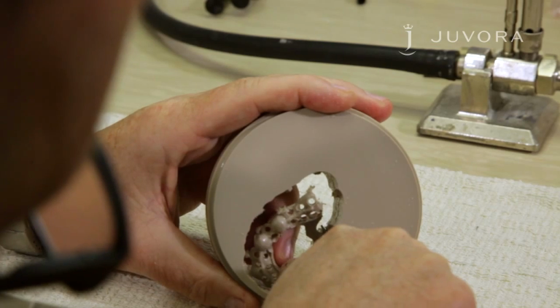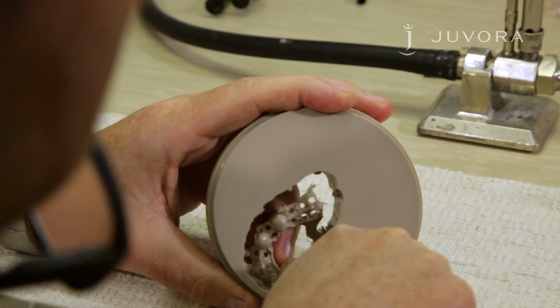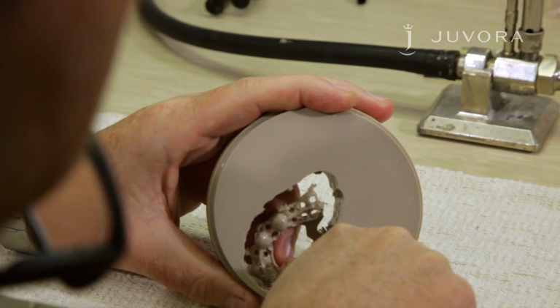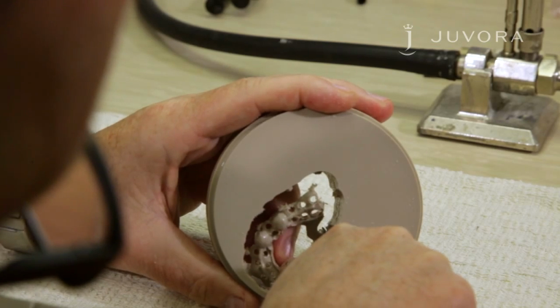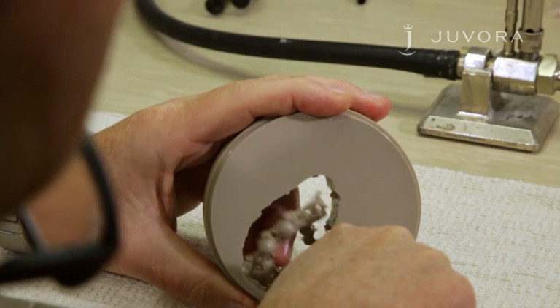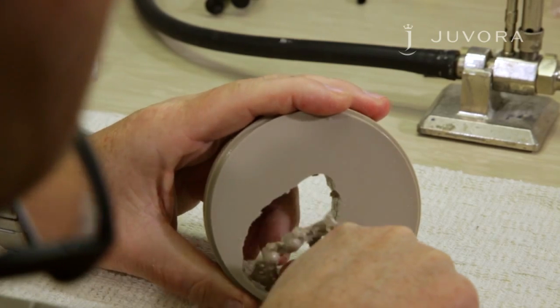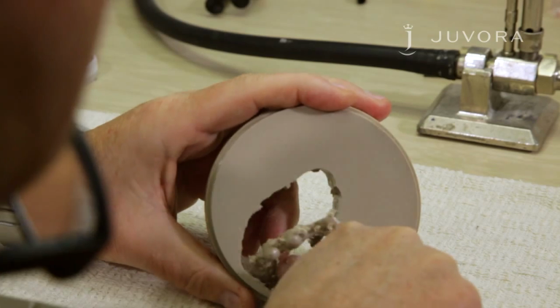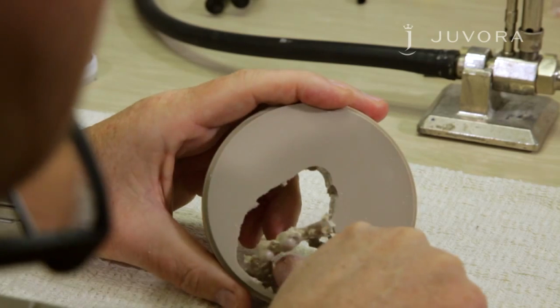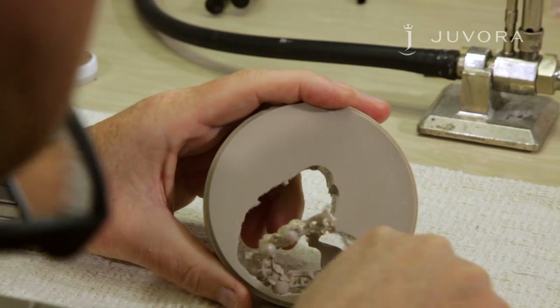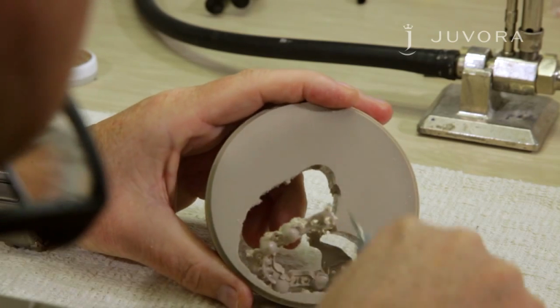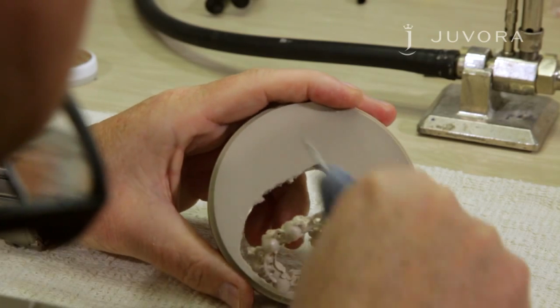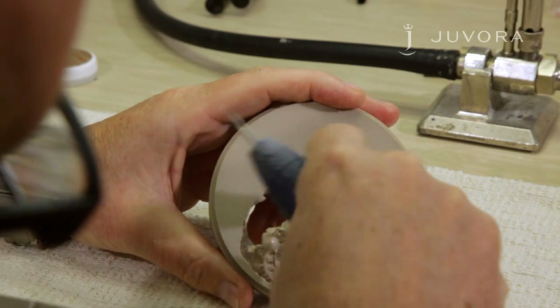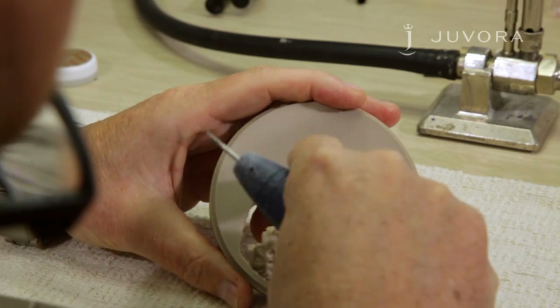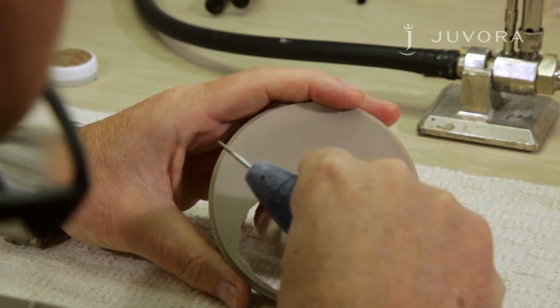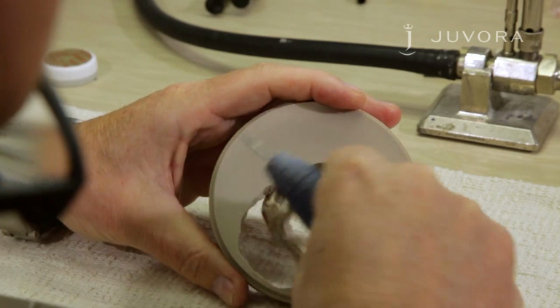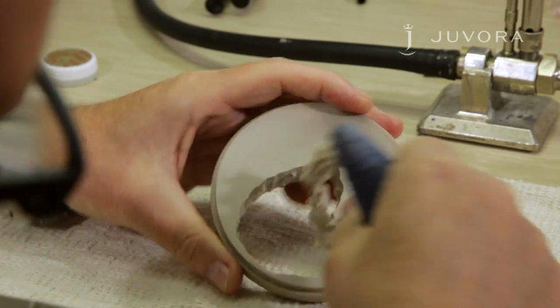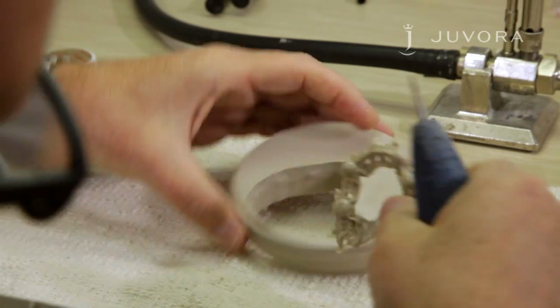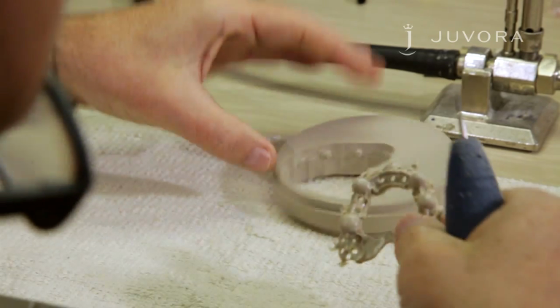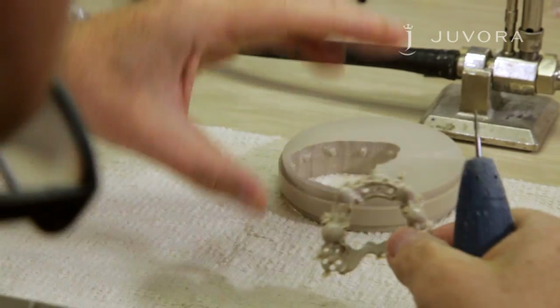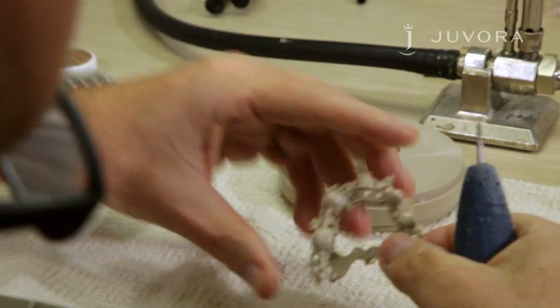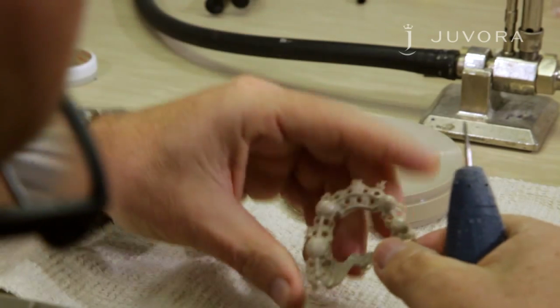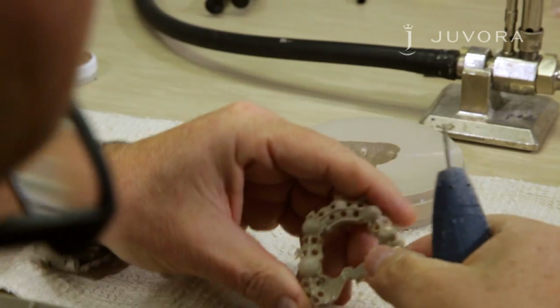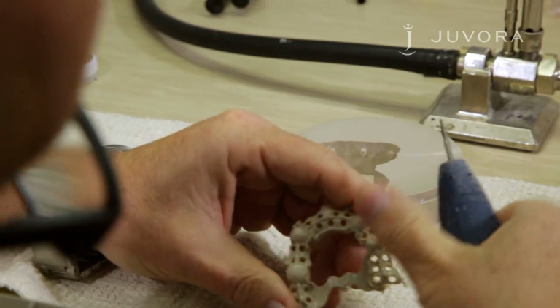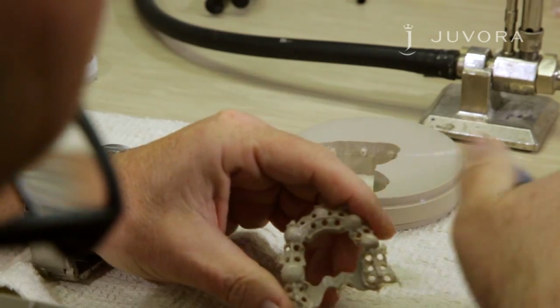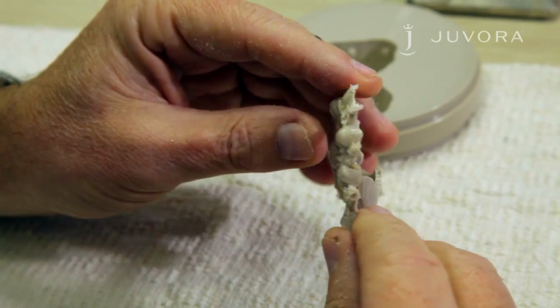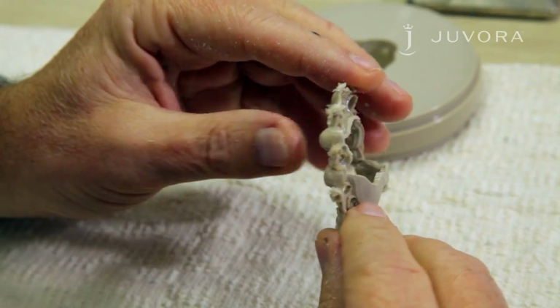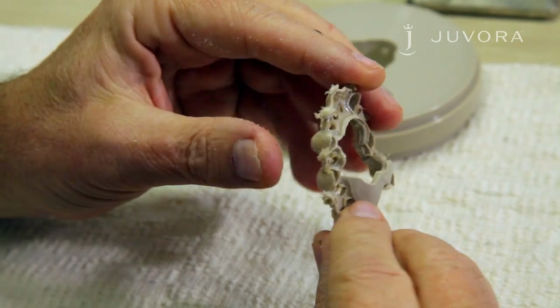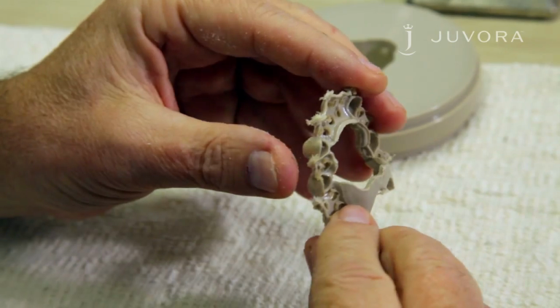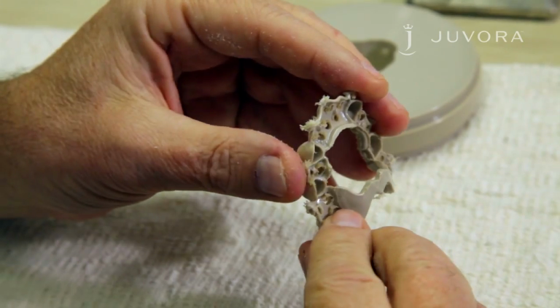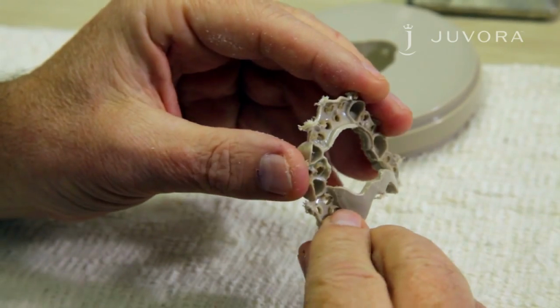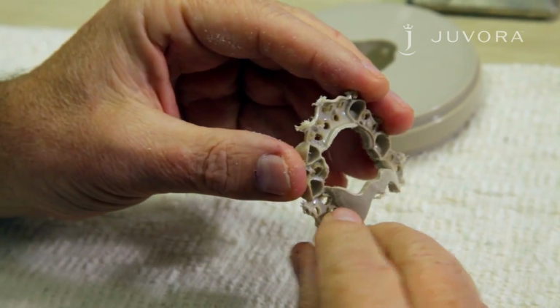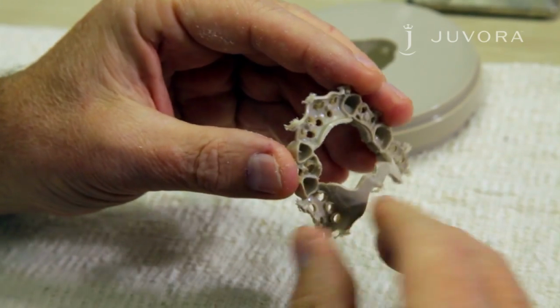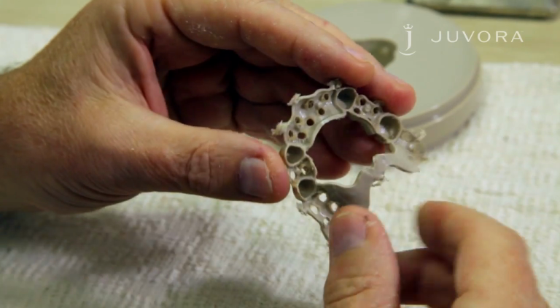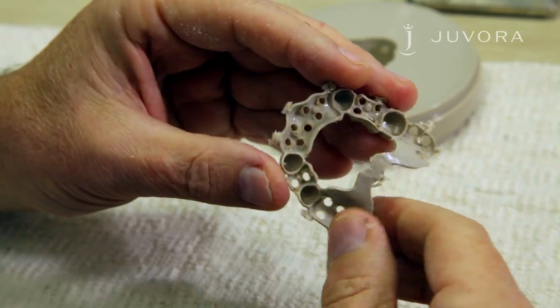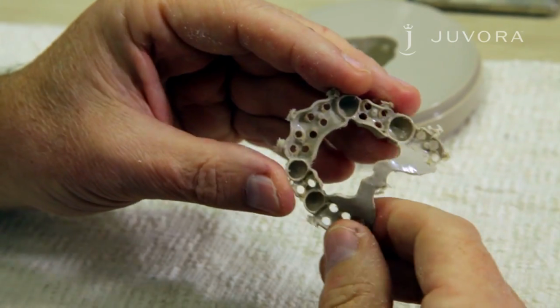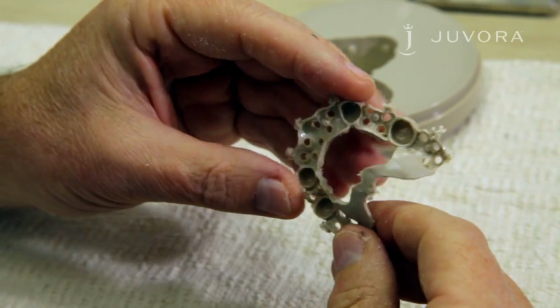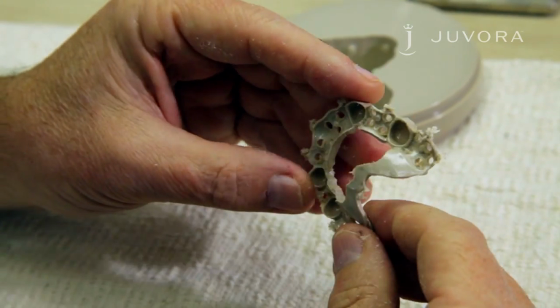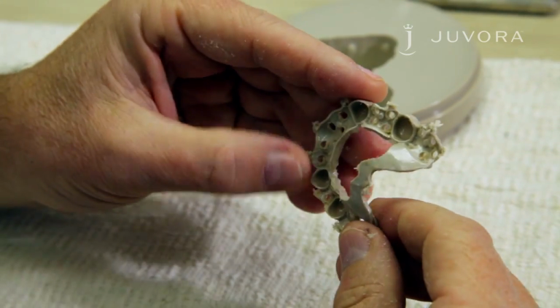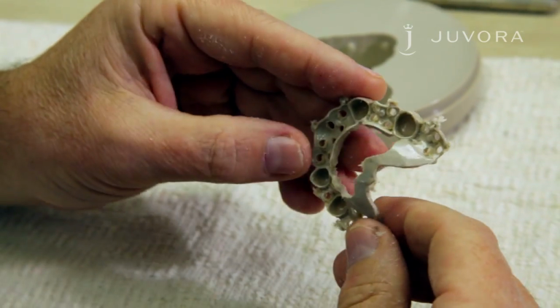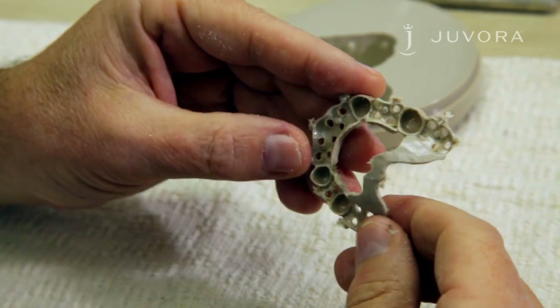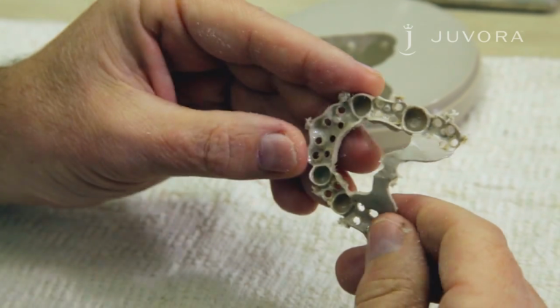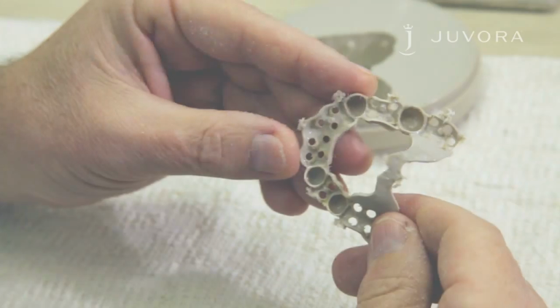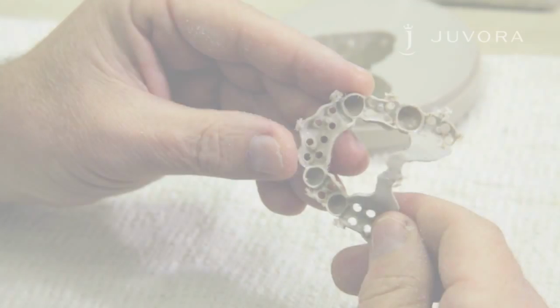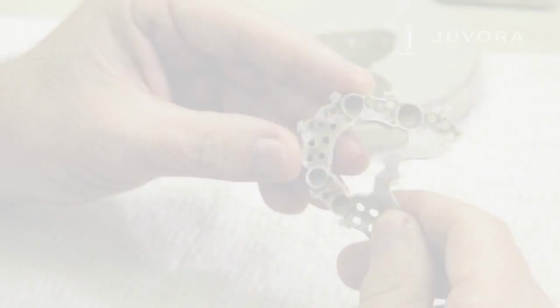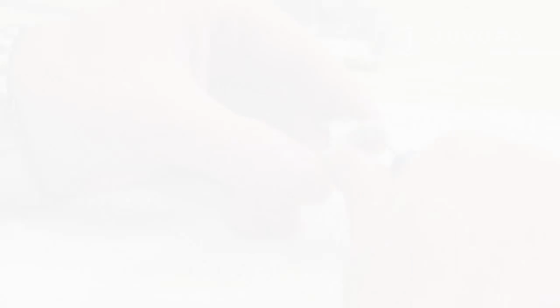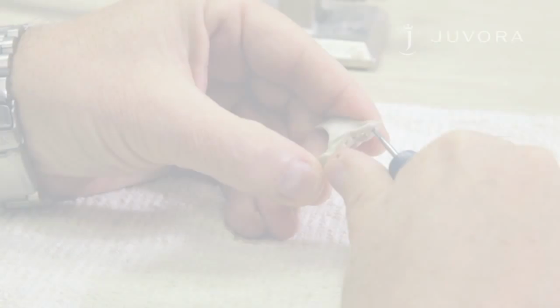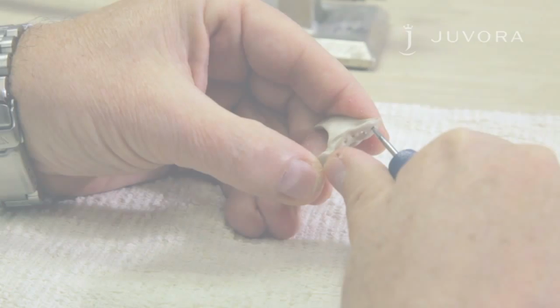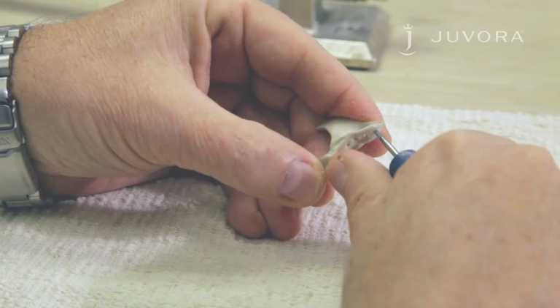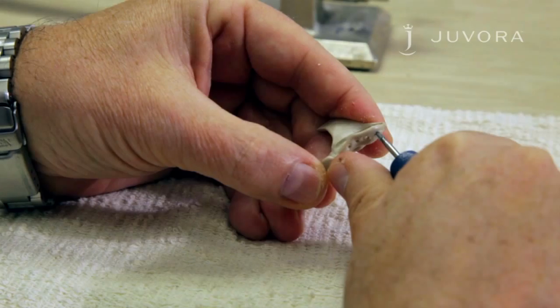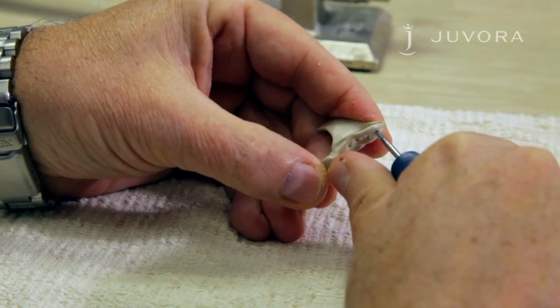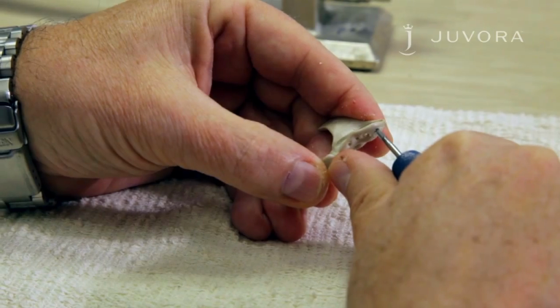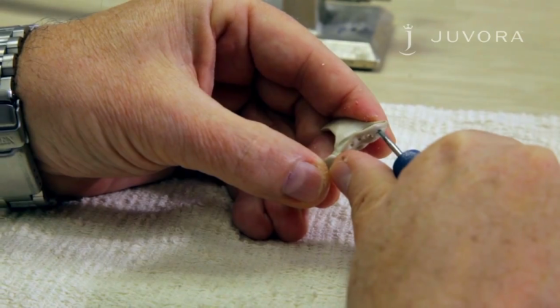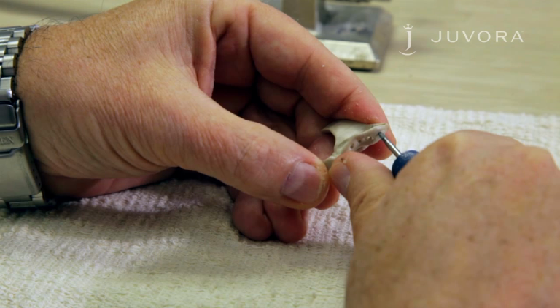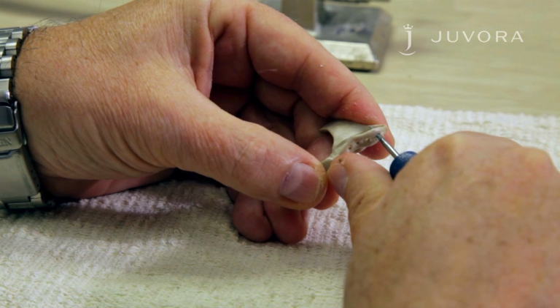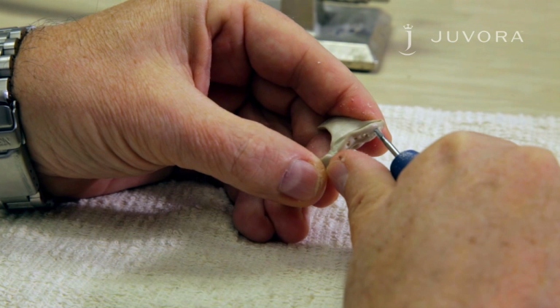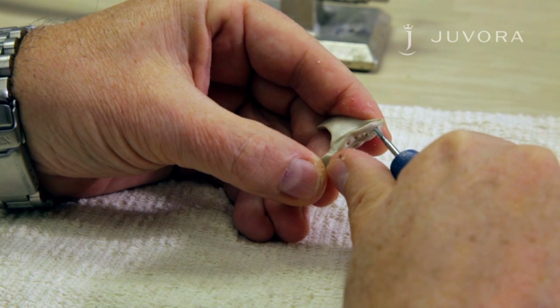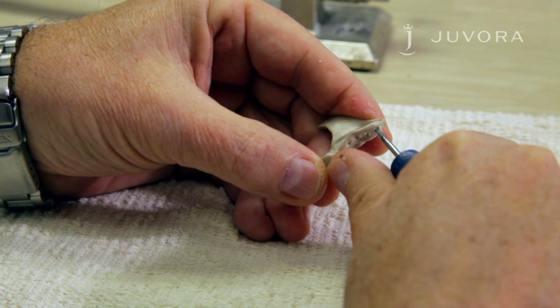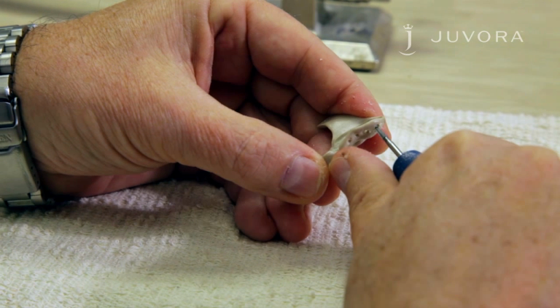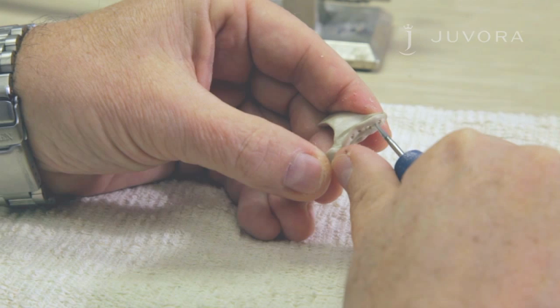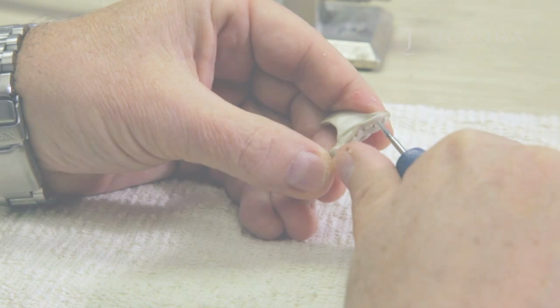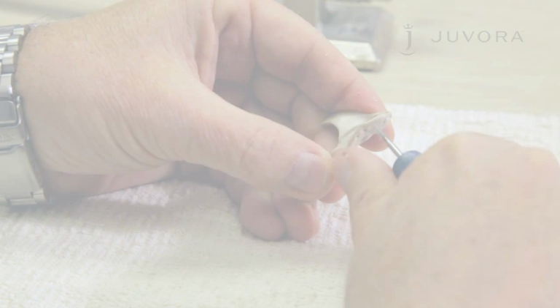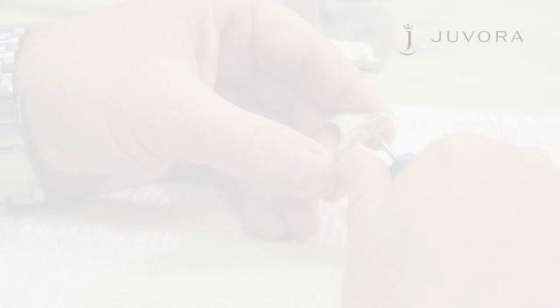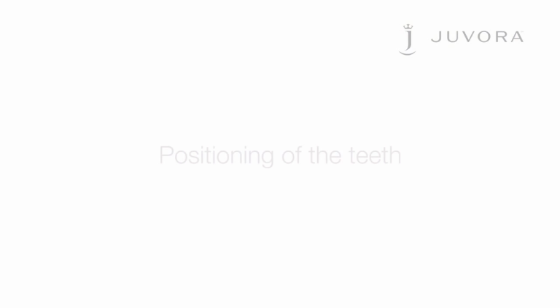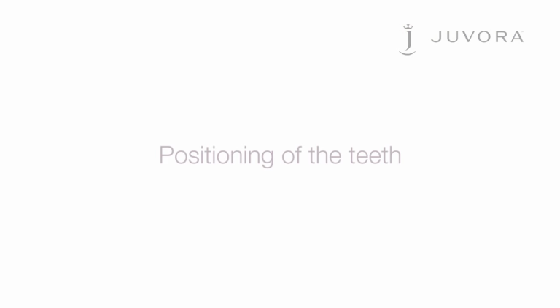Remove the connection bars with a fine burr. Any closed retention holes can be opened with a fine burr.